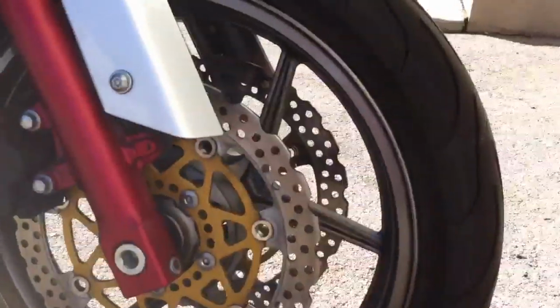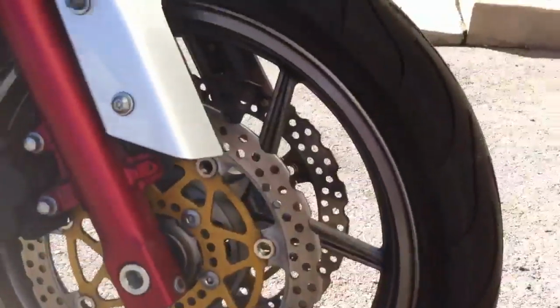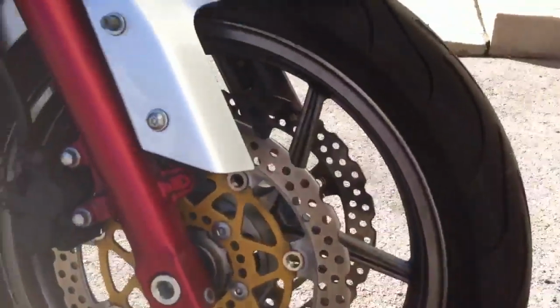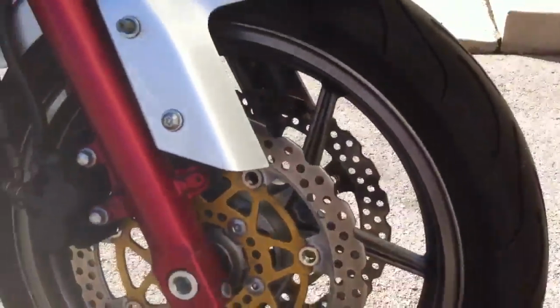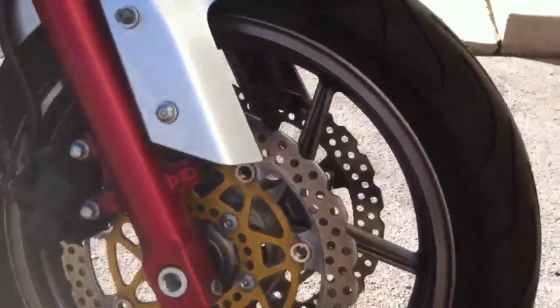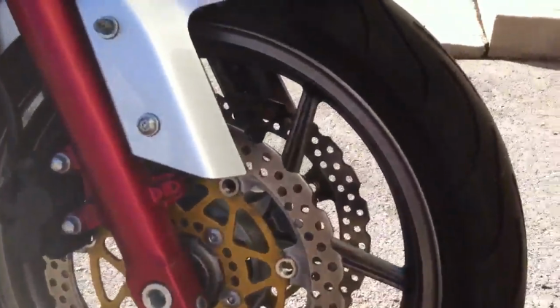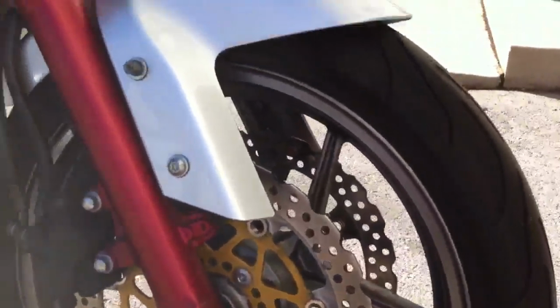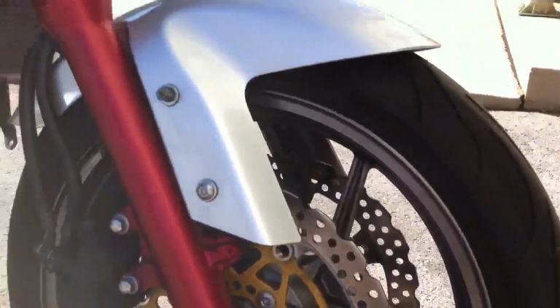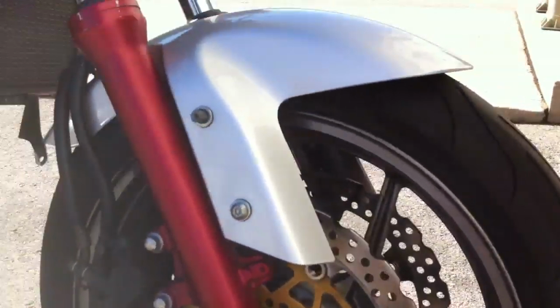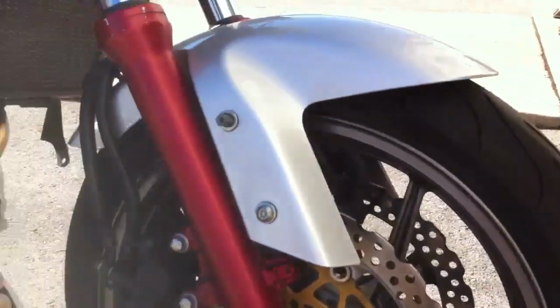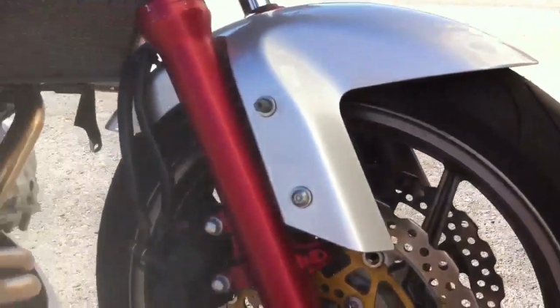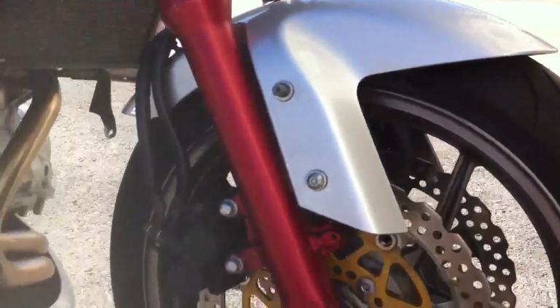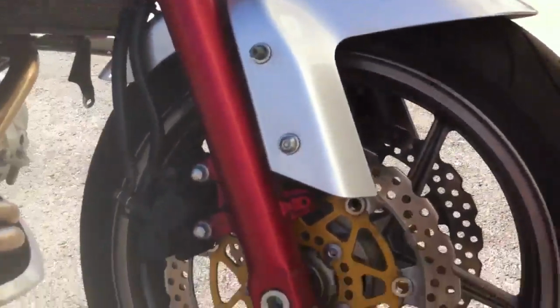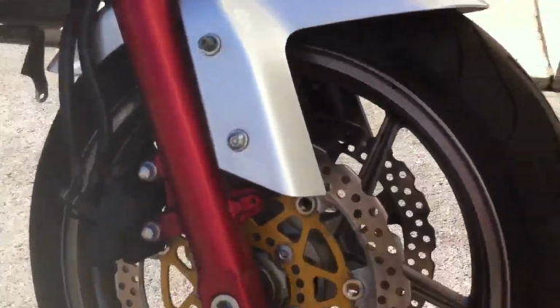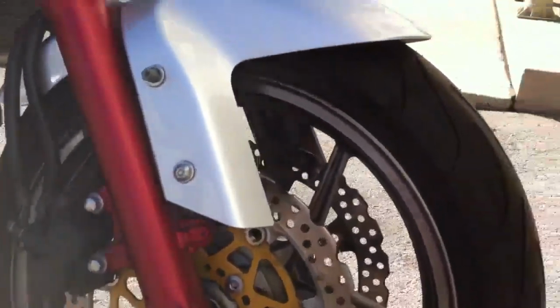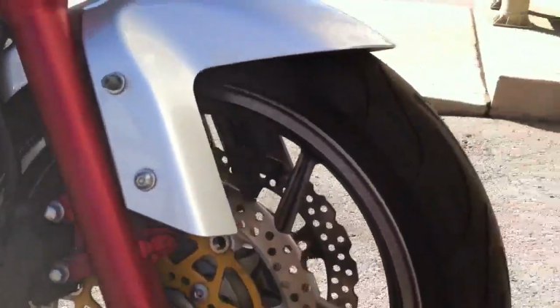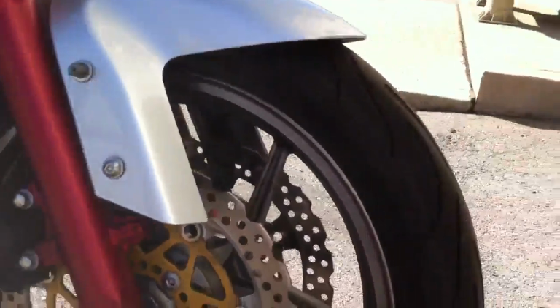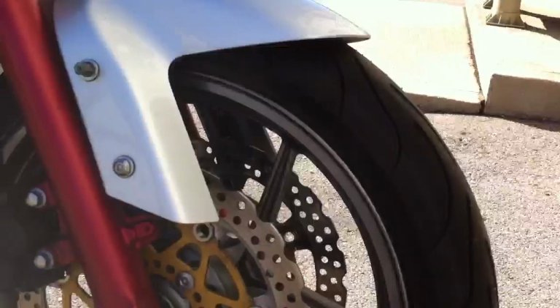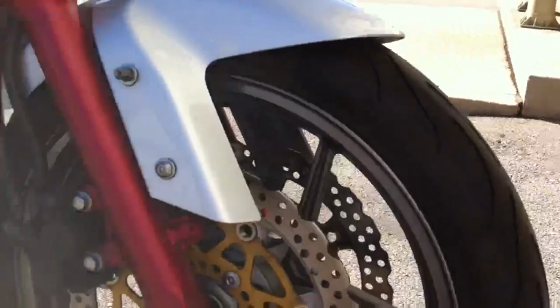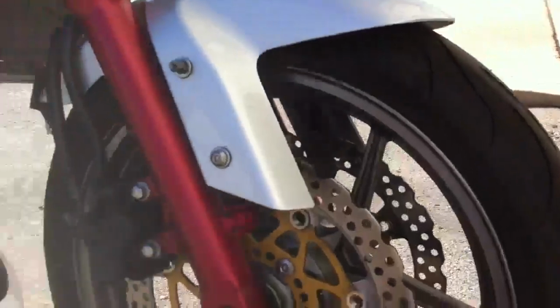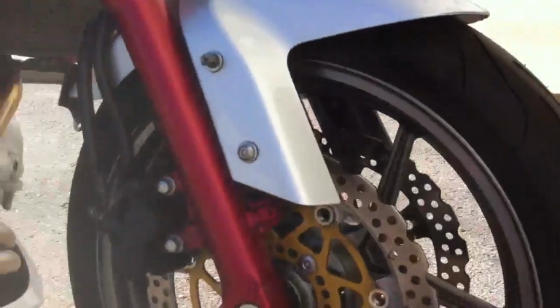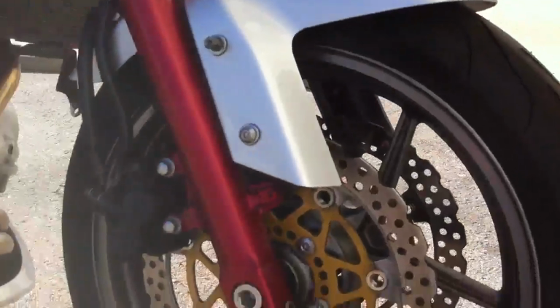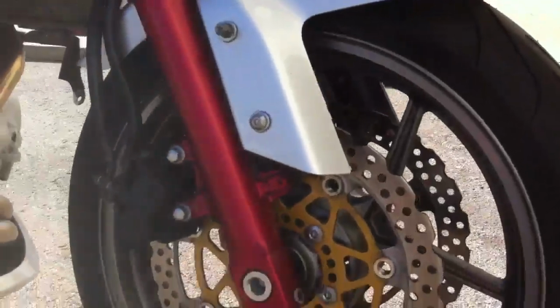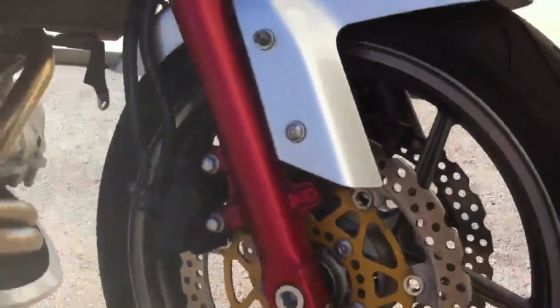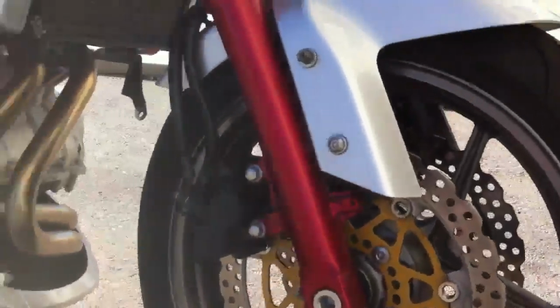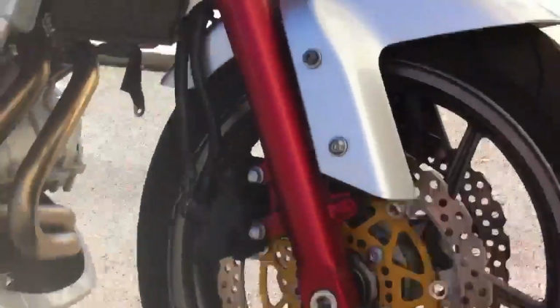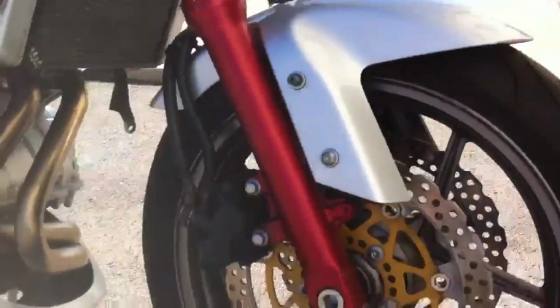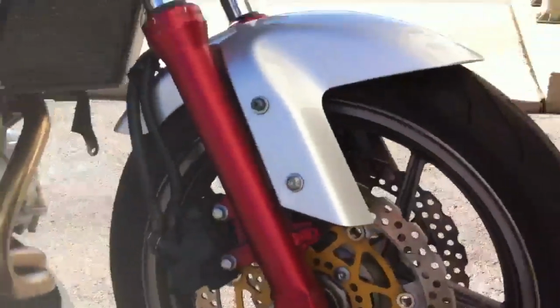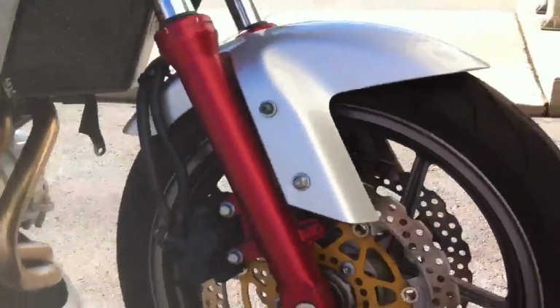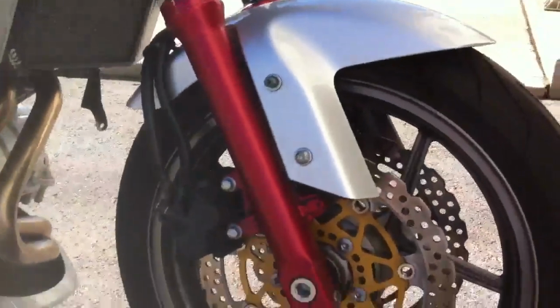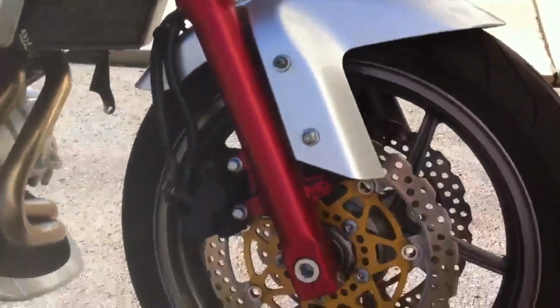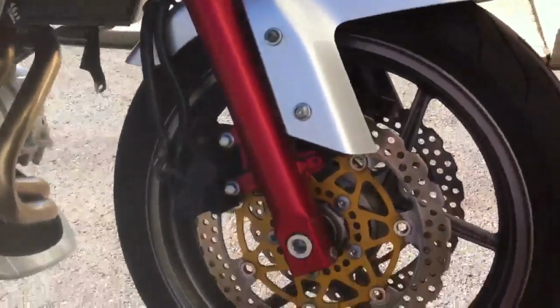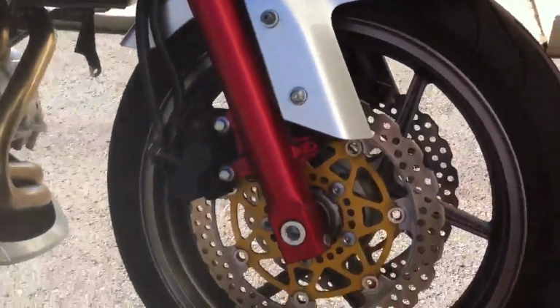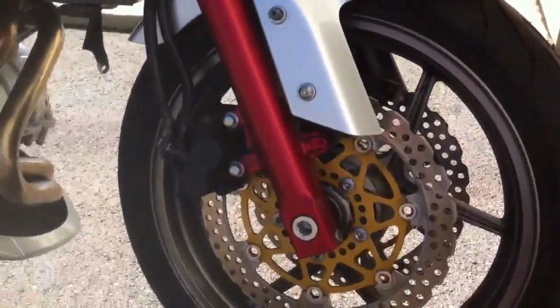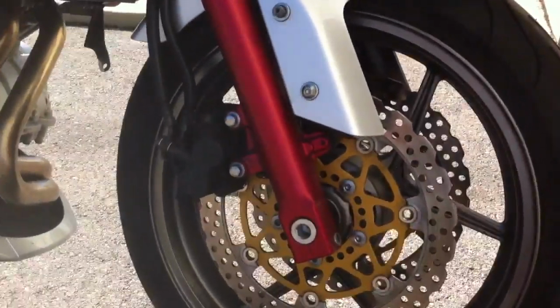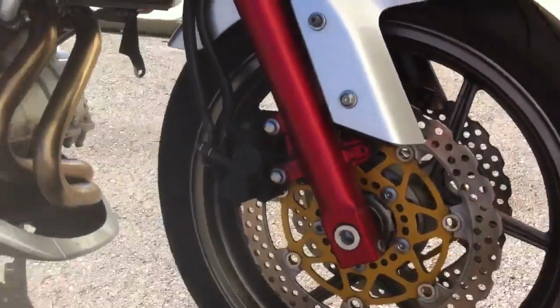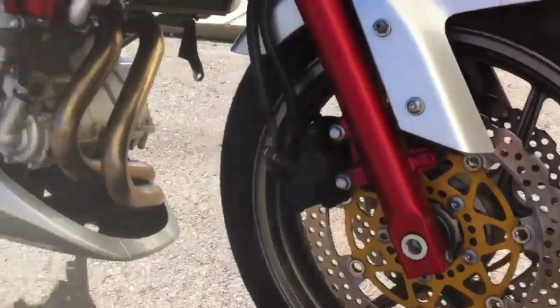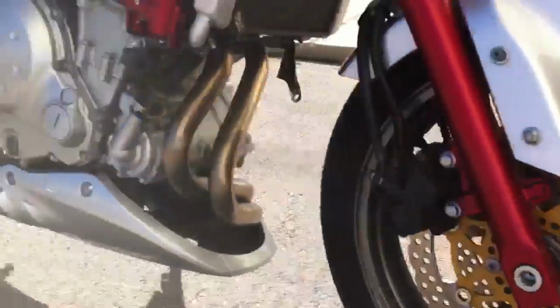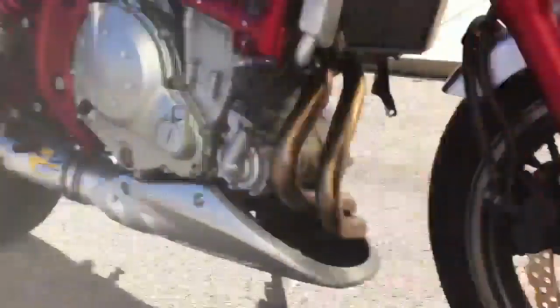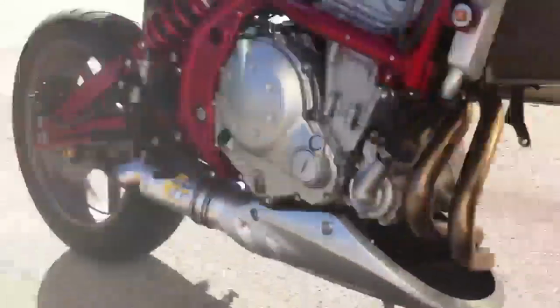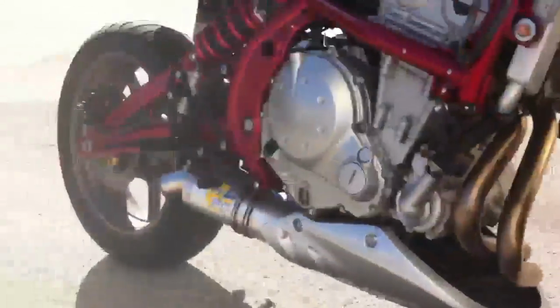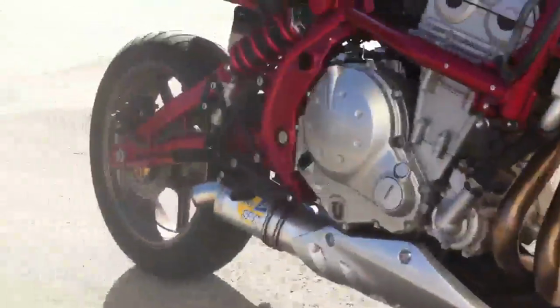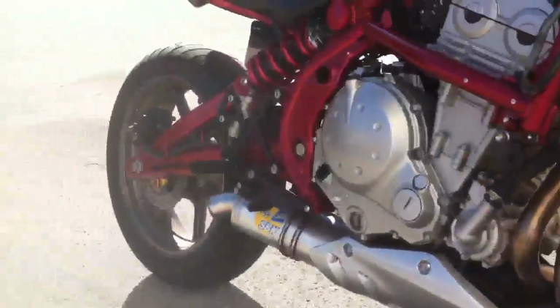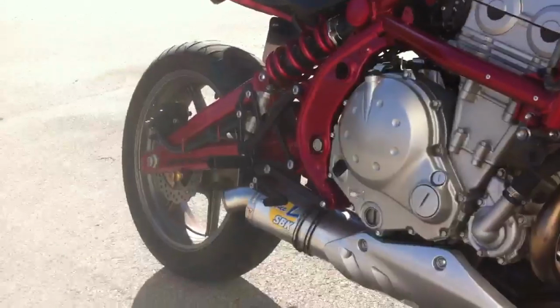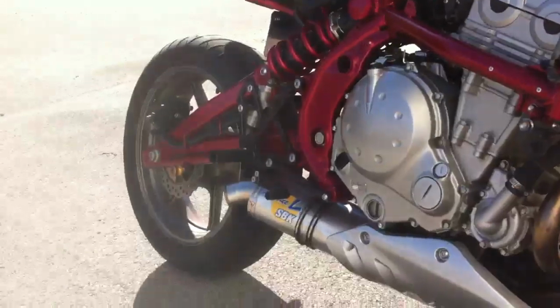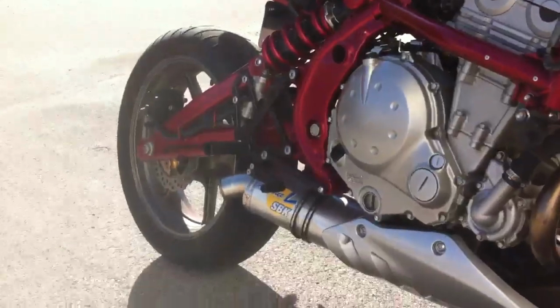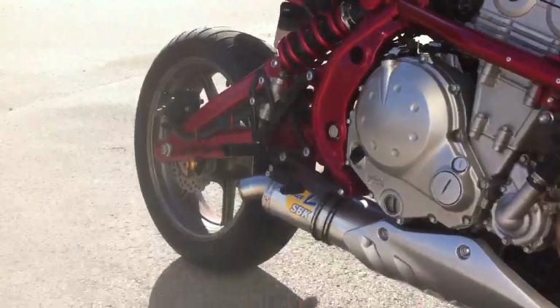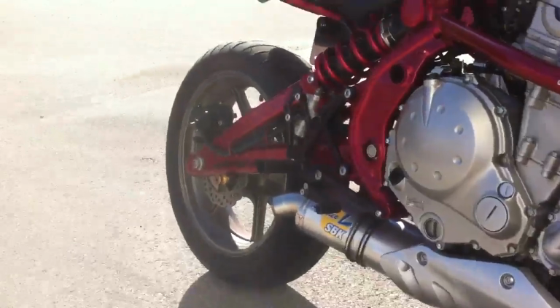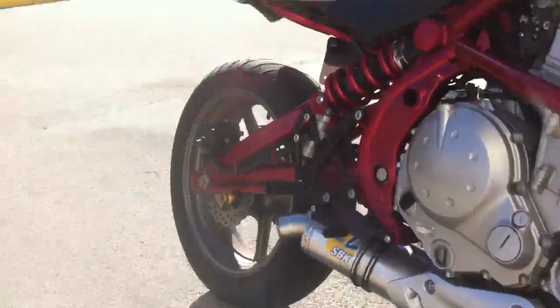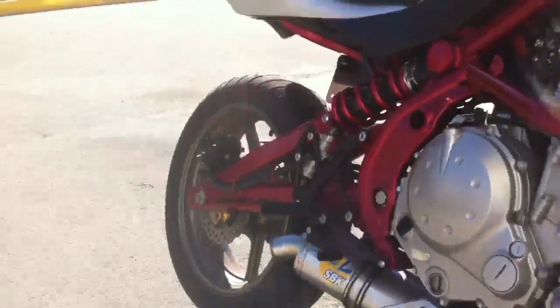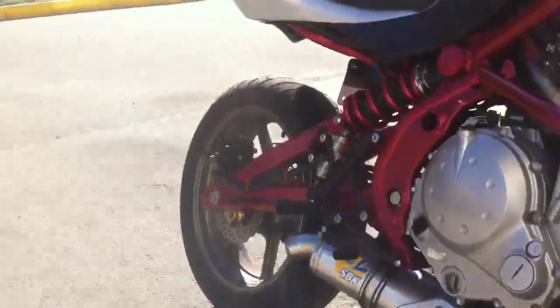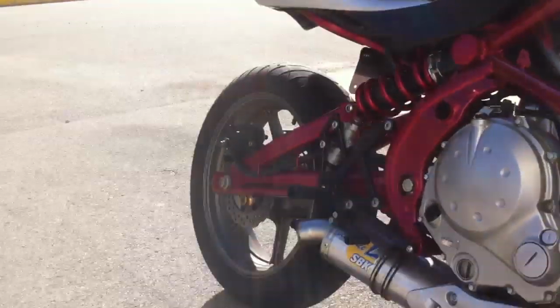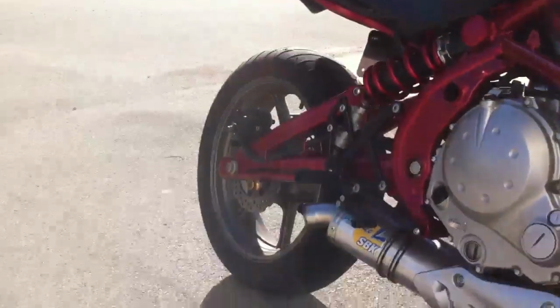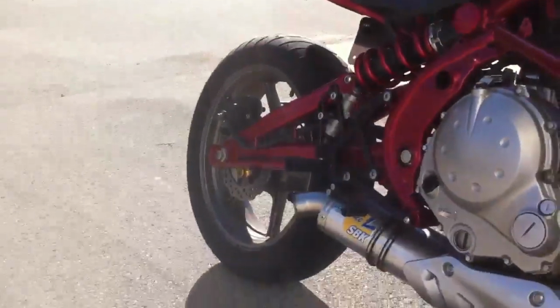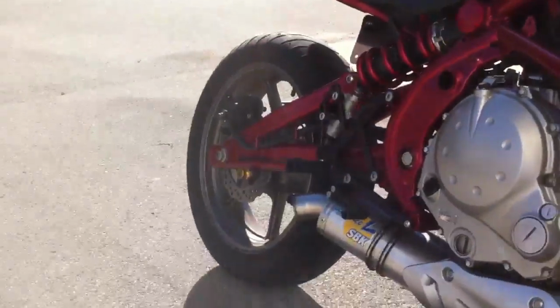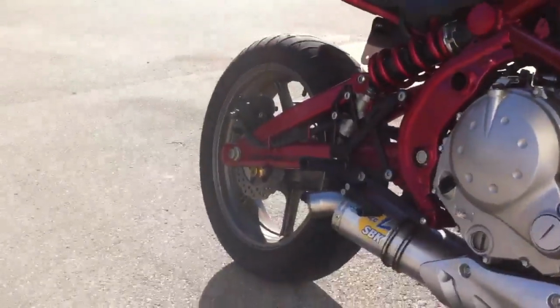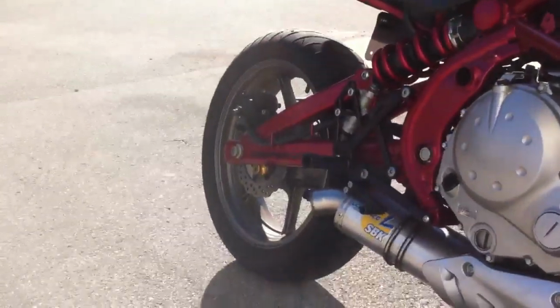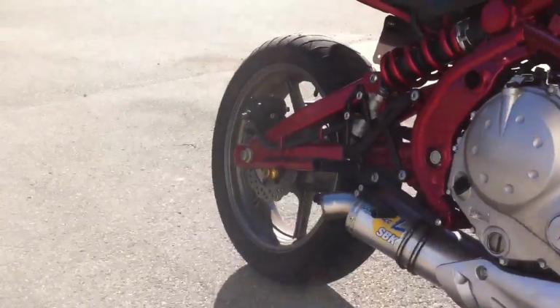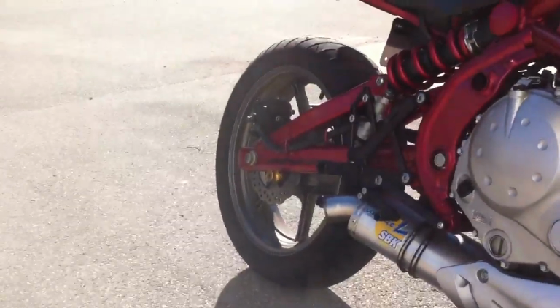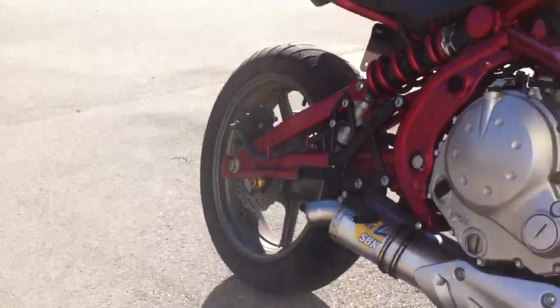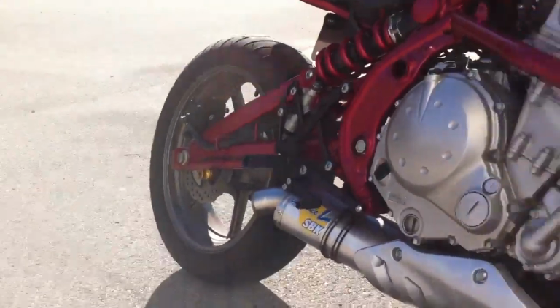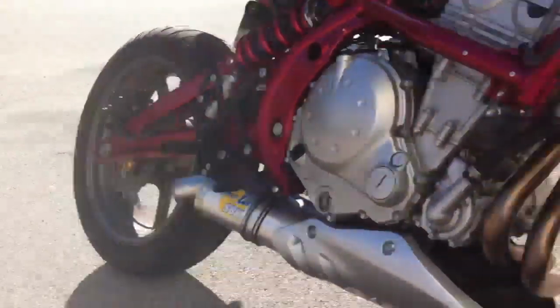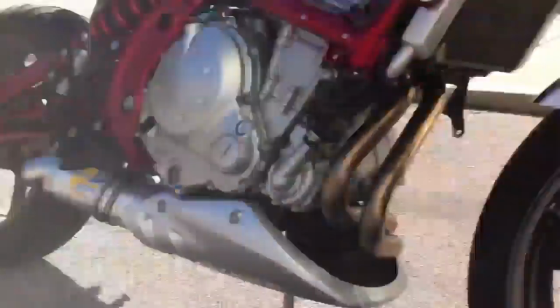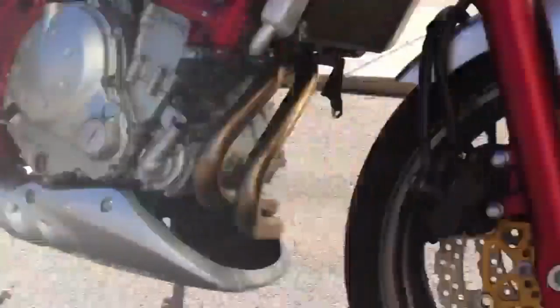Basically stock front suspension, stock brakes front and rear. There are some swingarm spools on the rear.